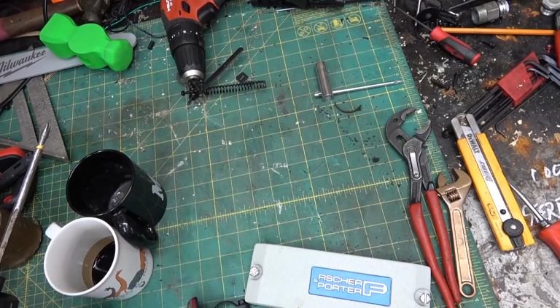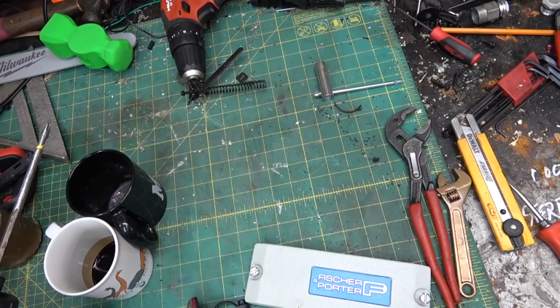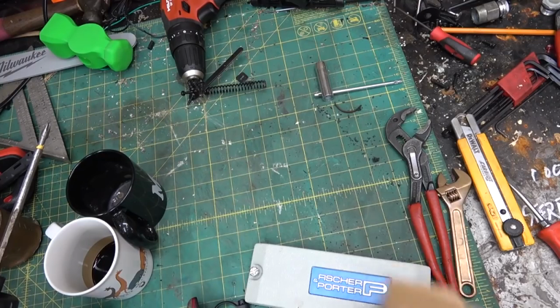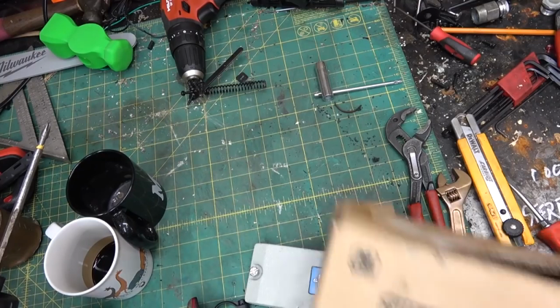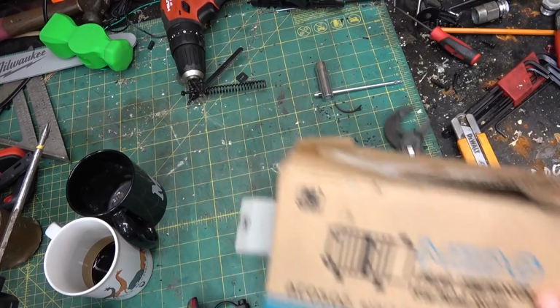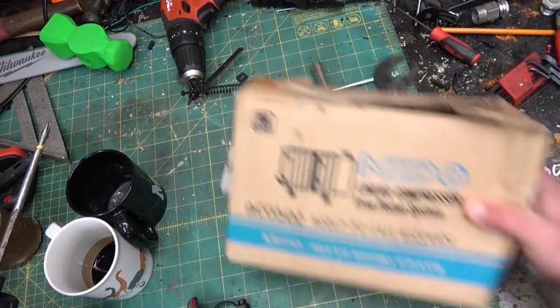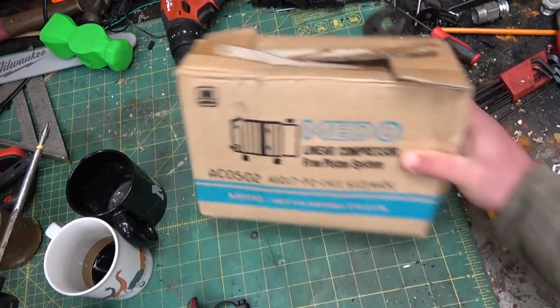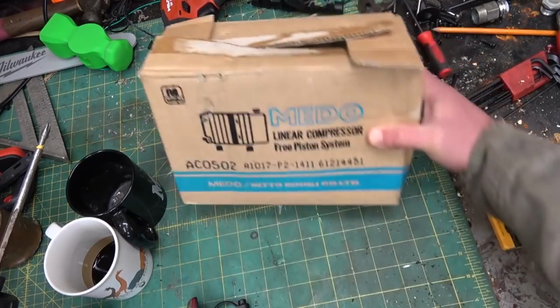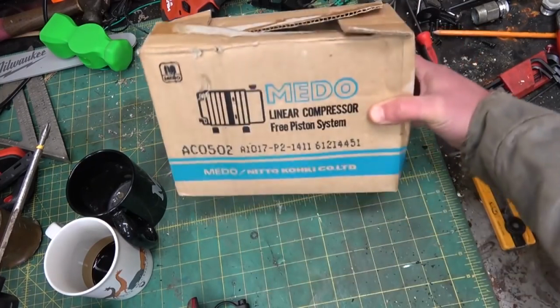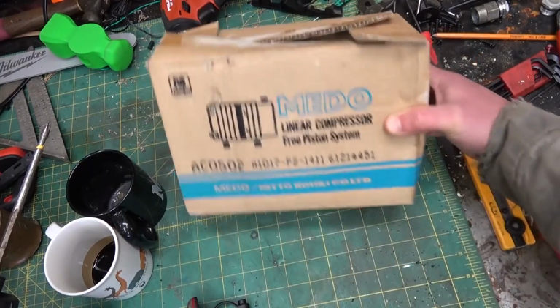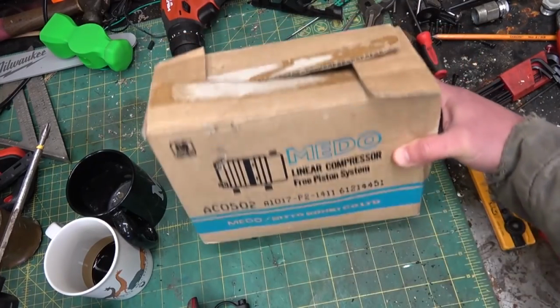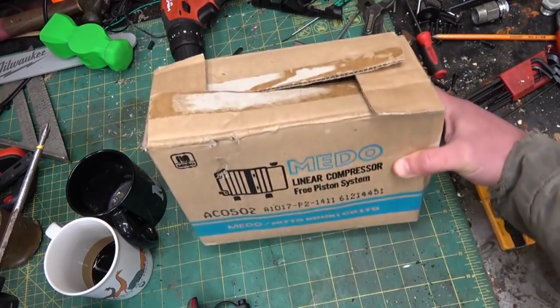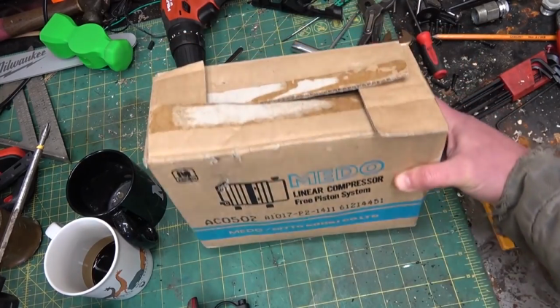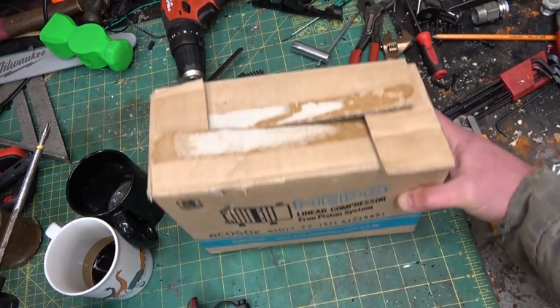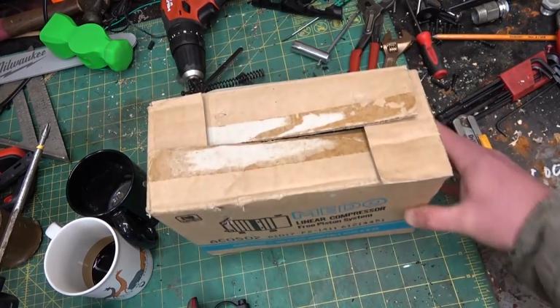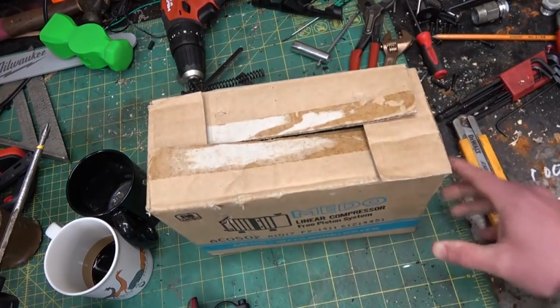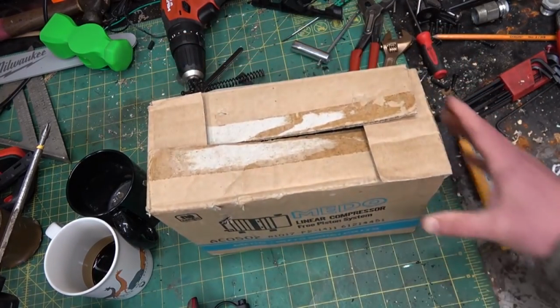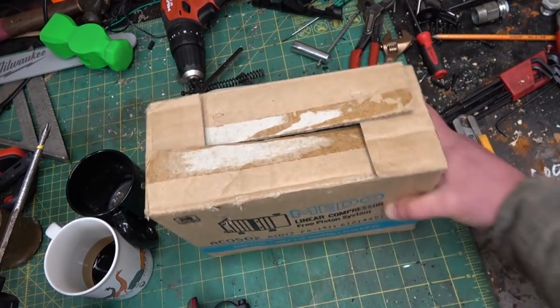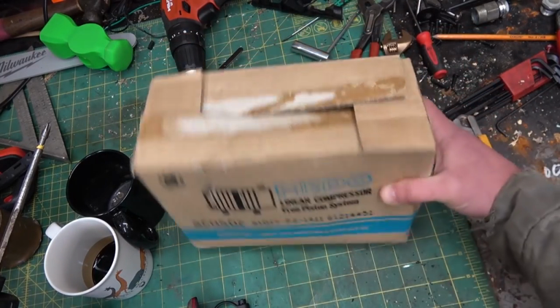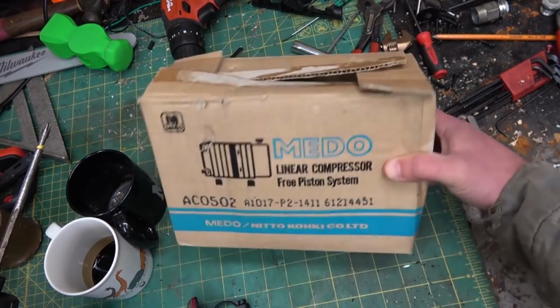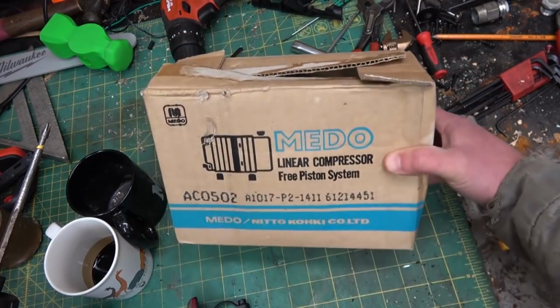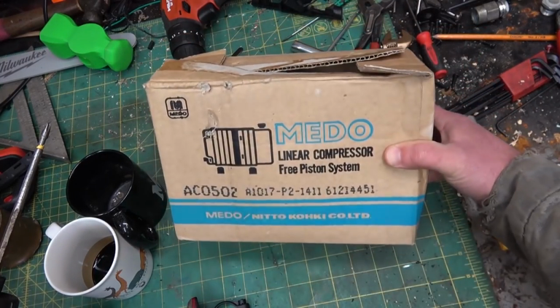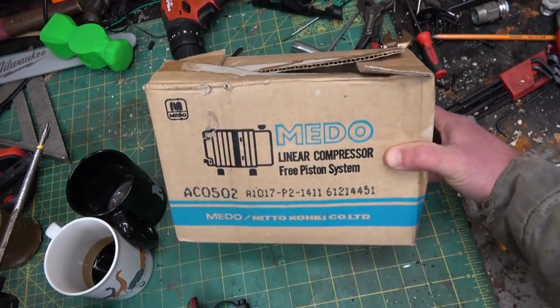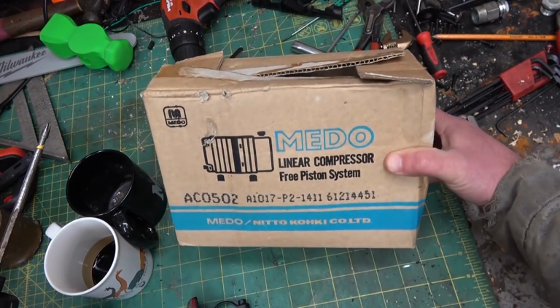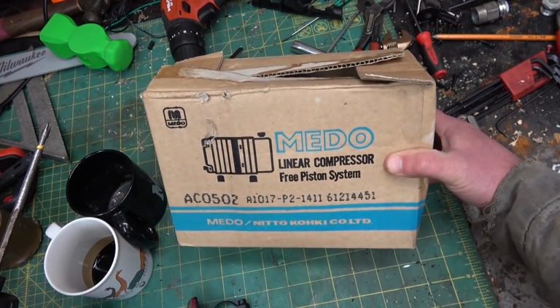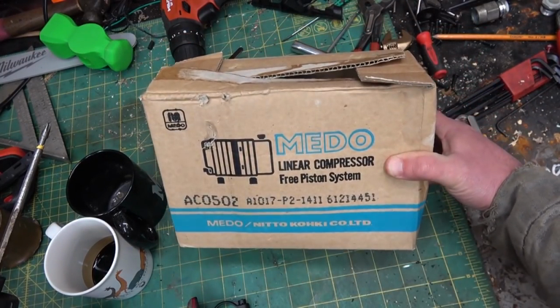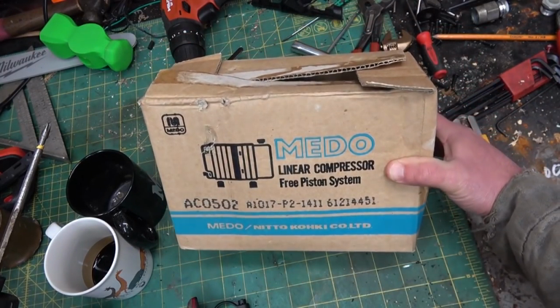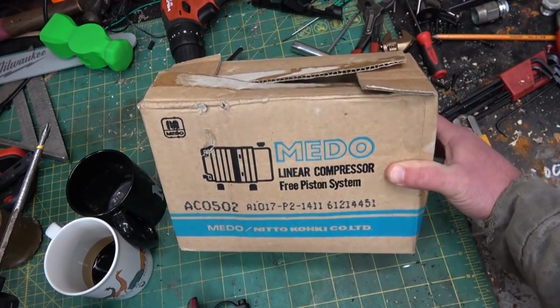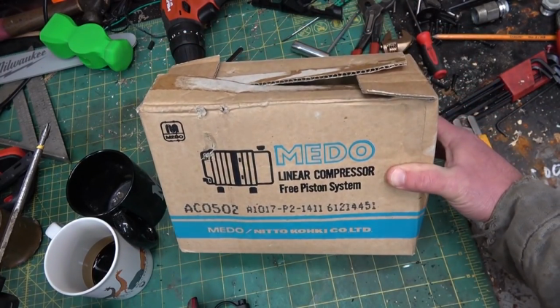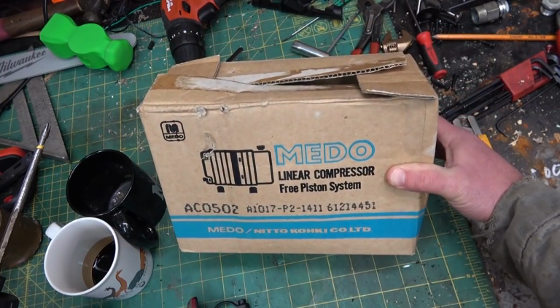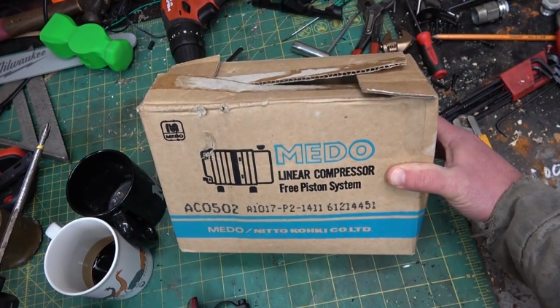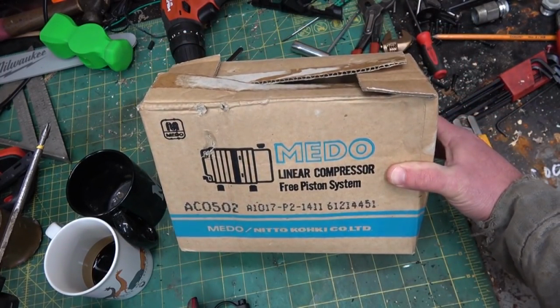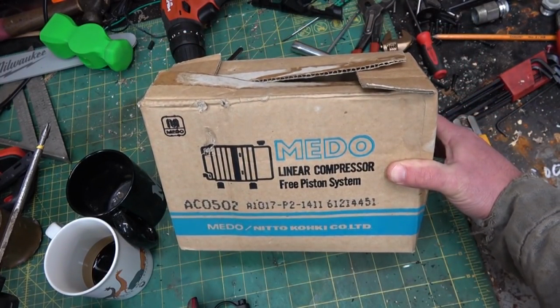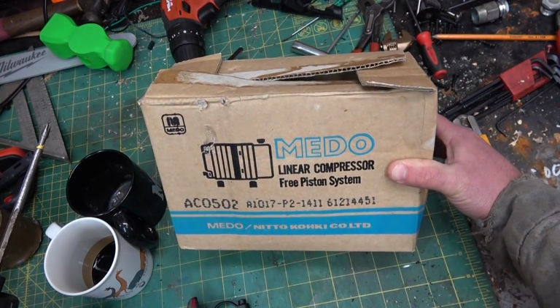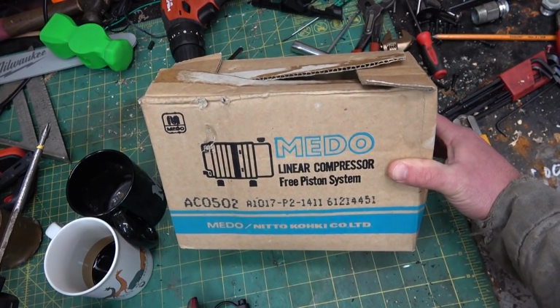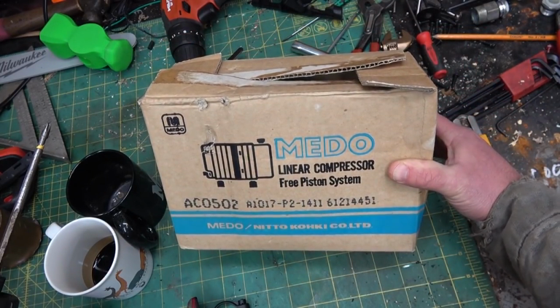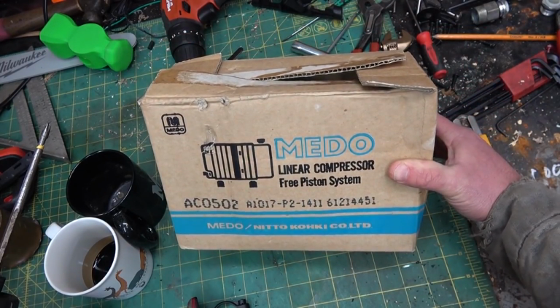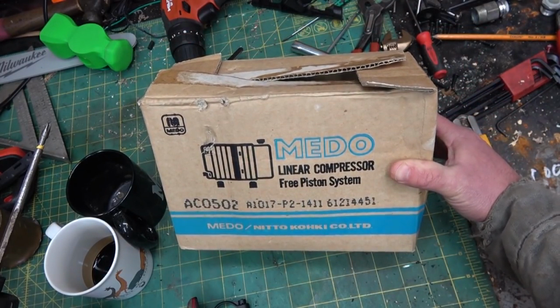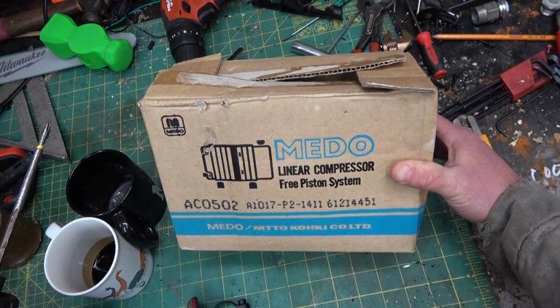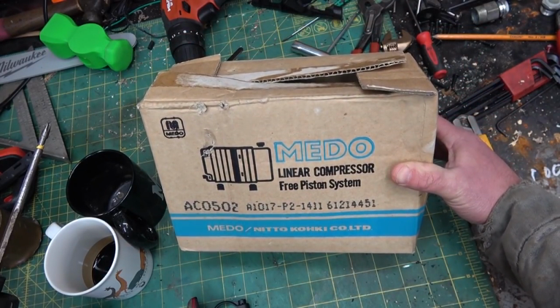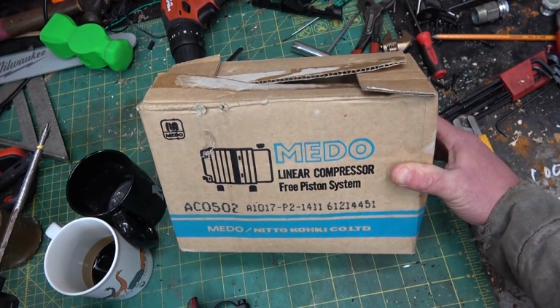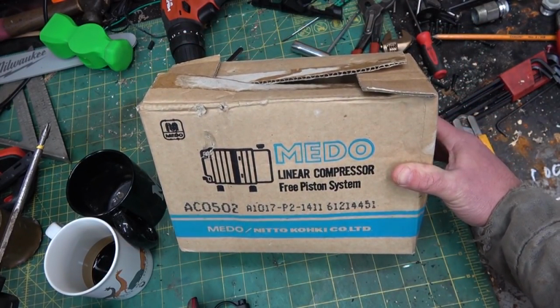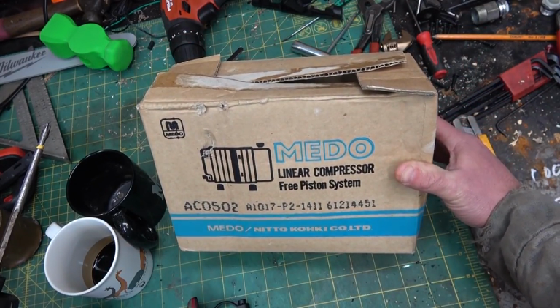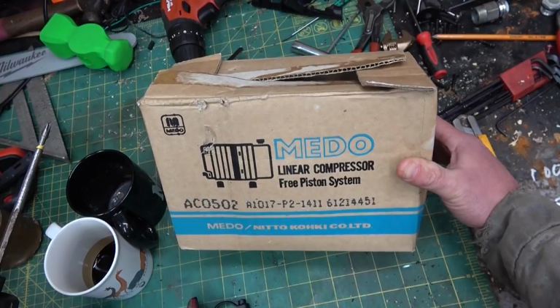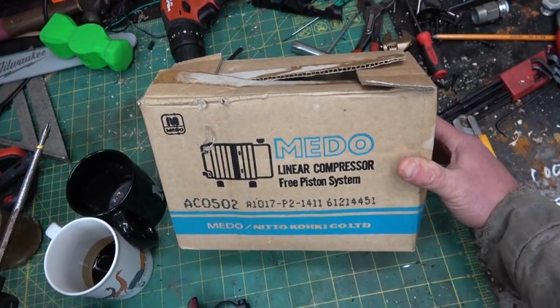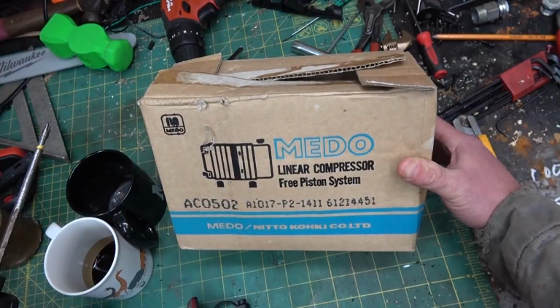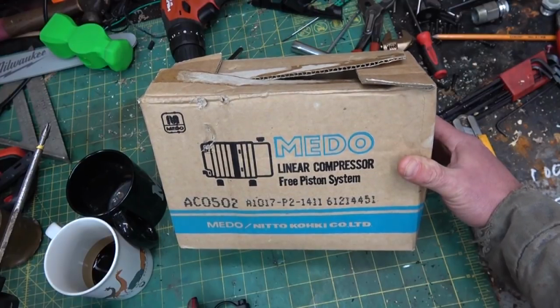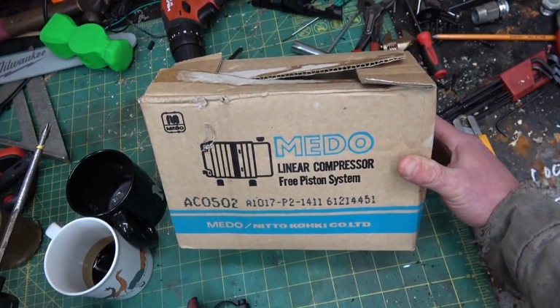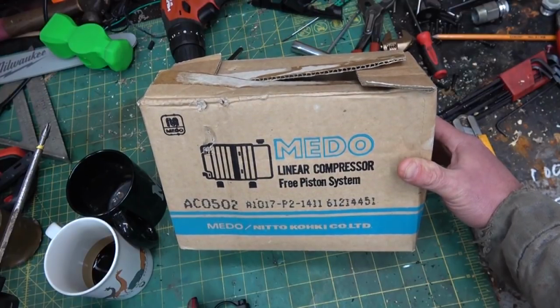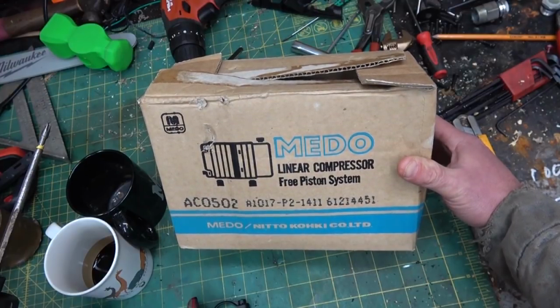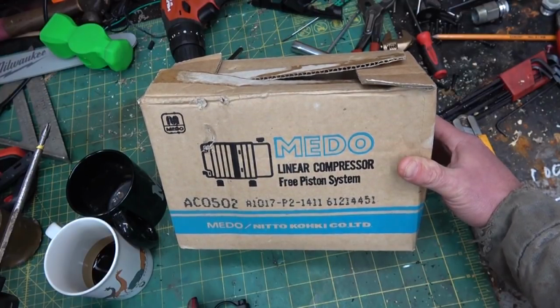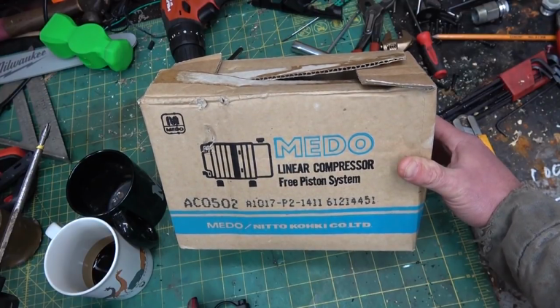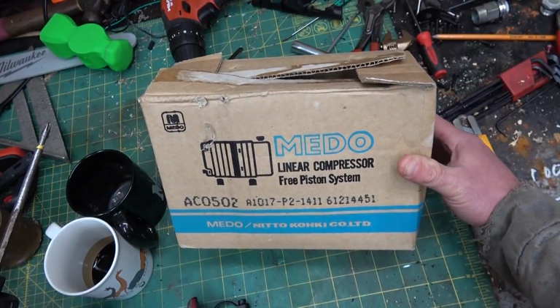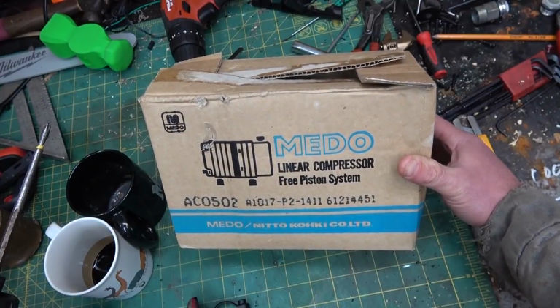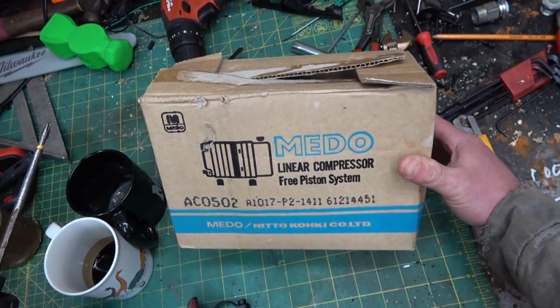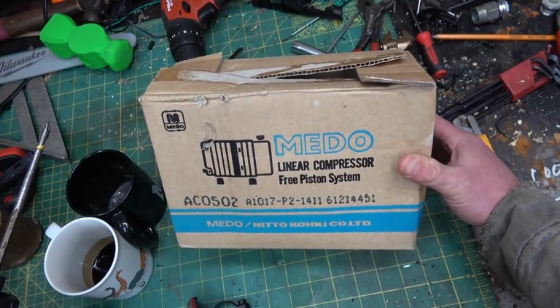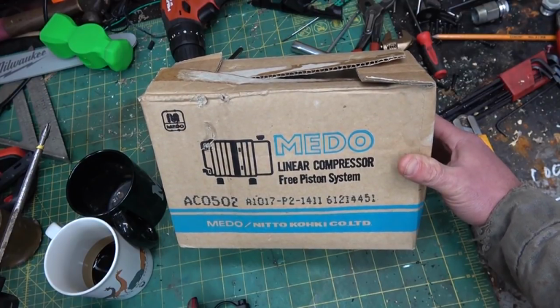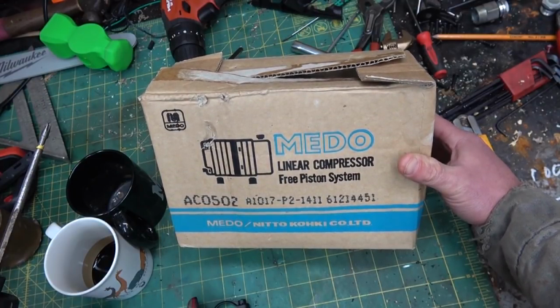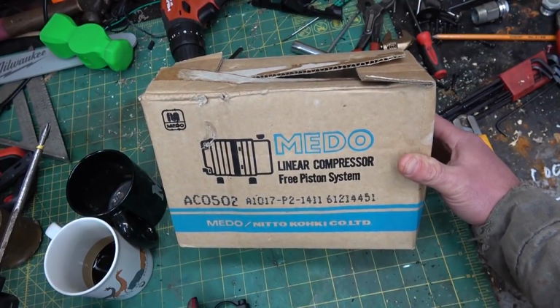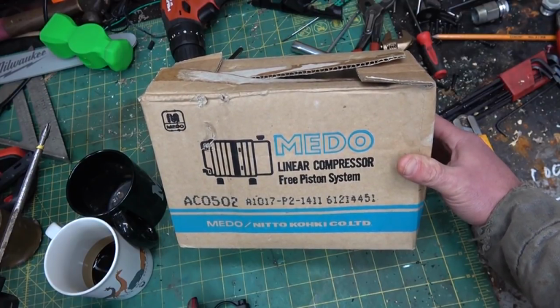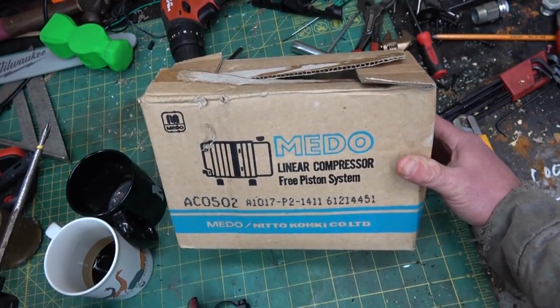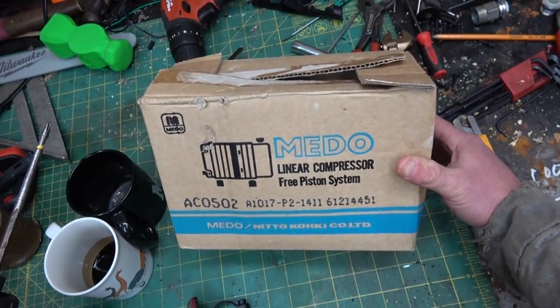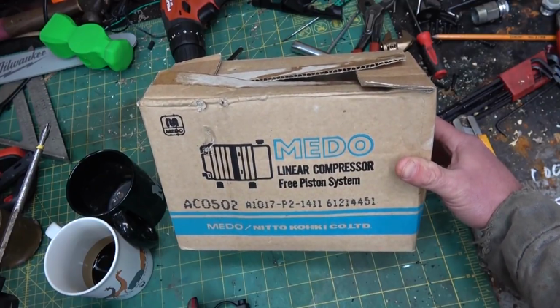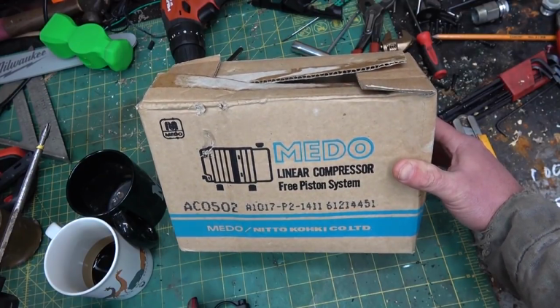Gentlemen, welcome back to the shop today. A special treat, straight from Japan — a middle linear compressor.